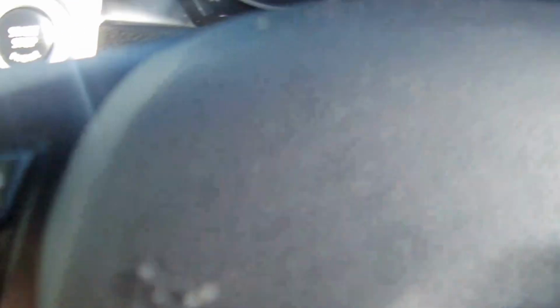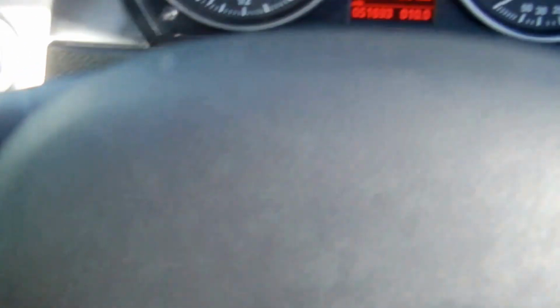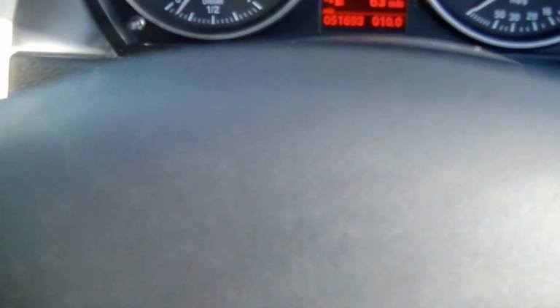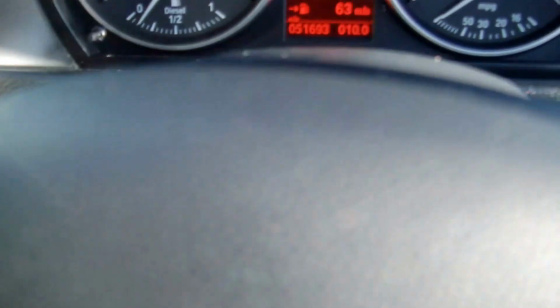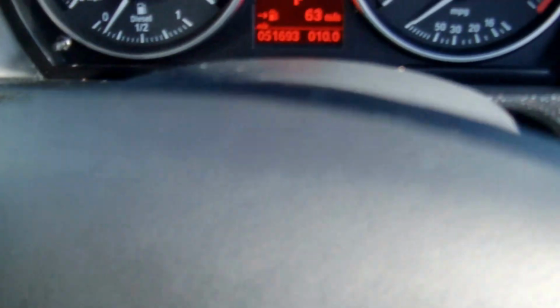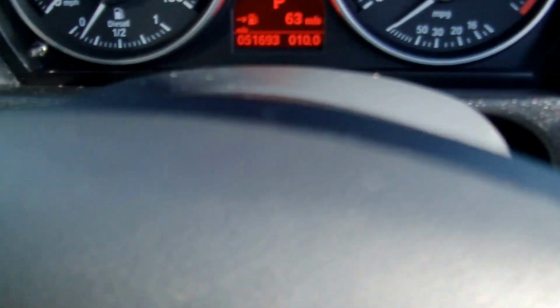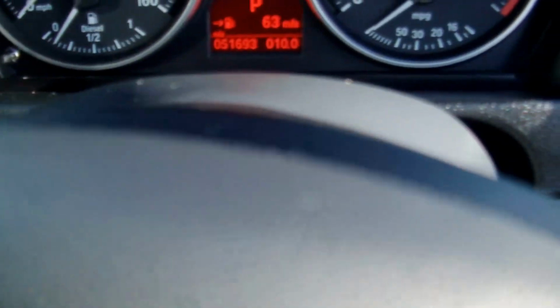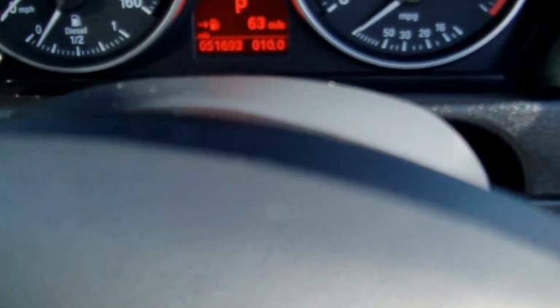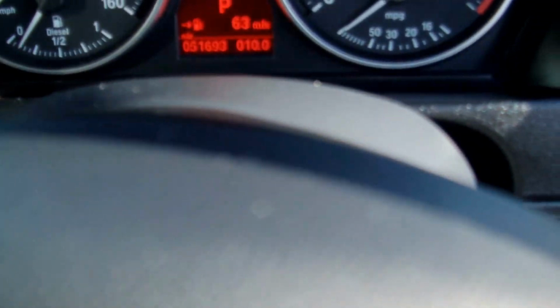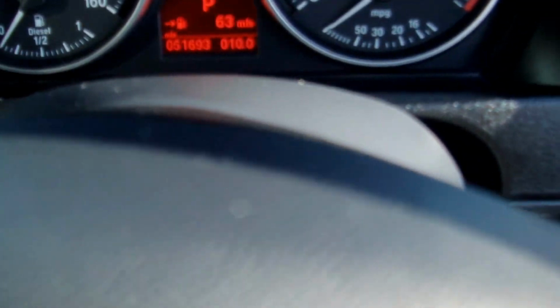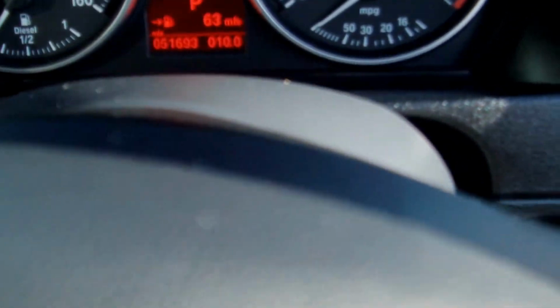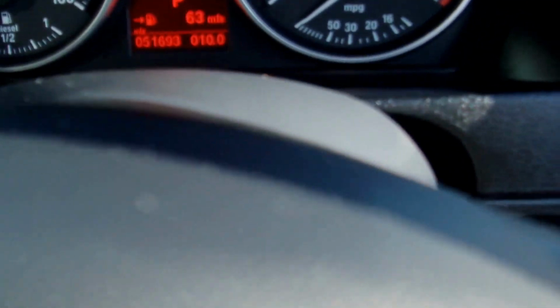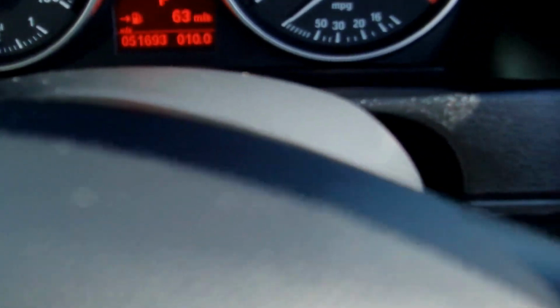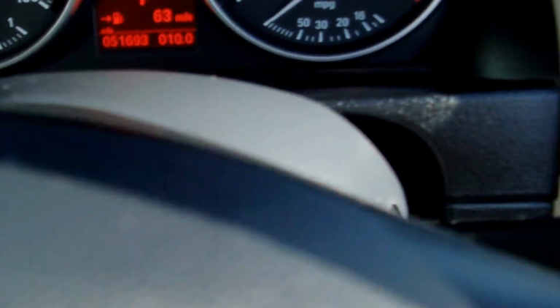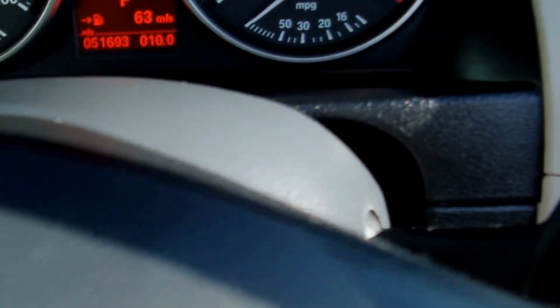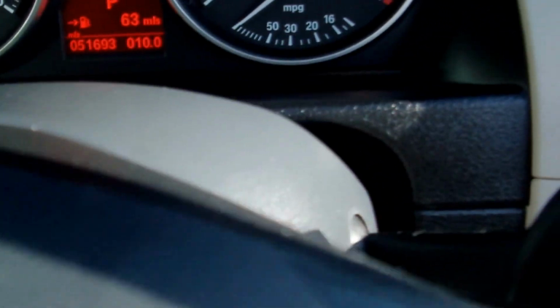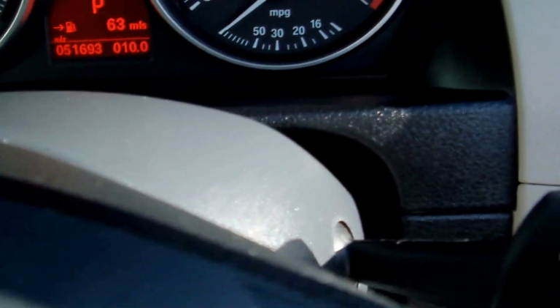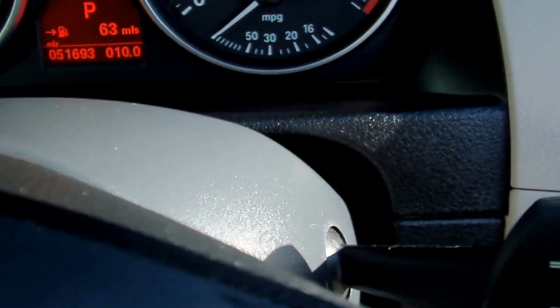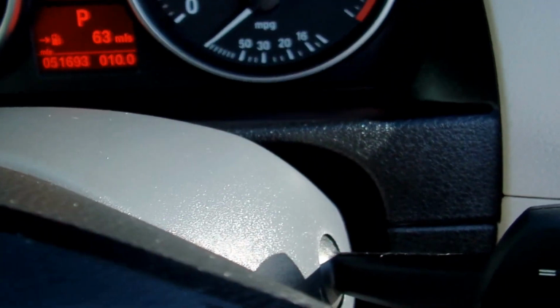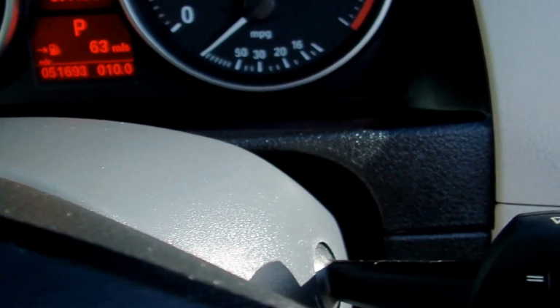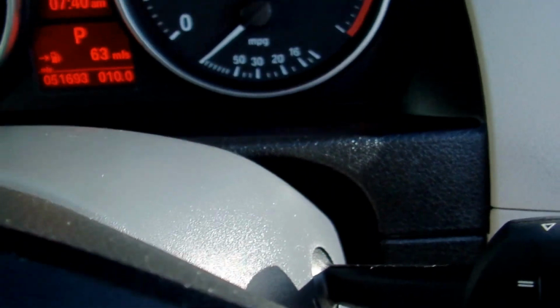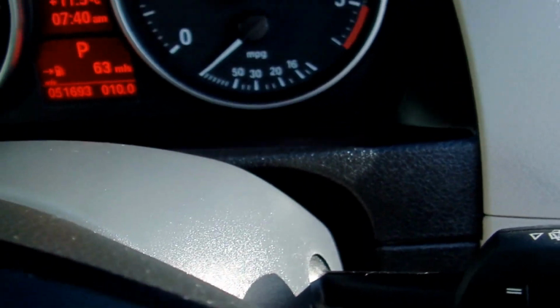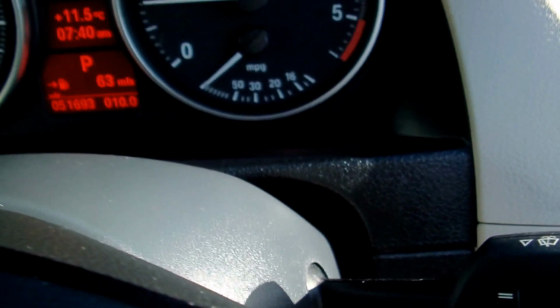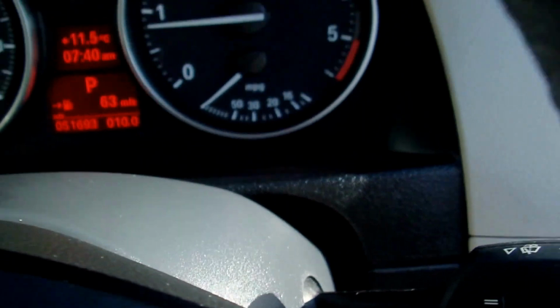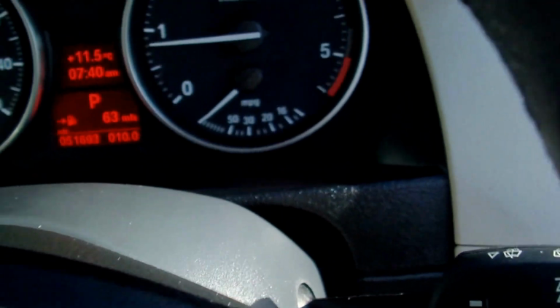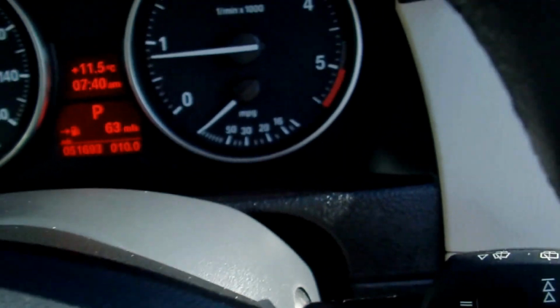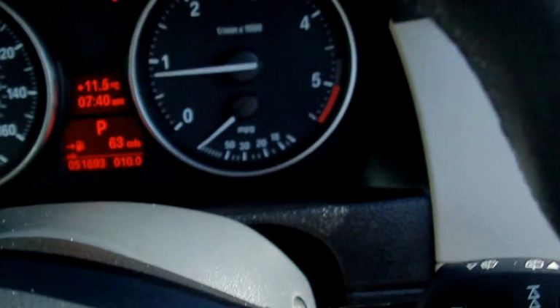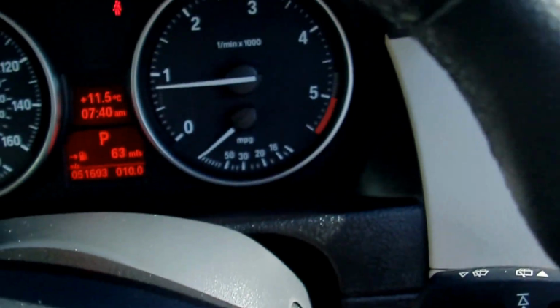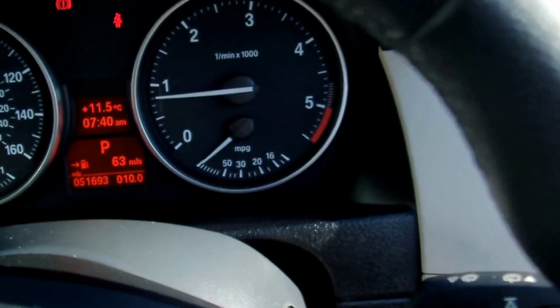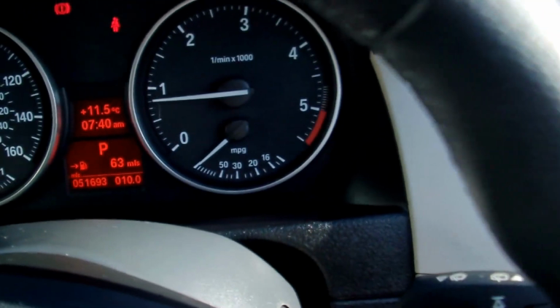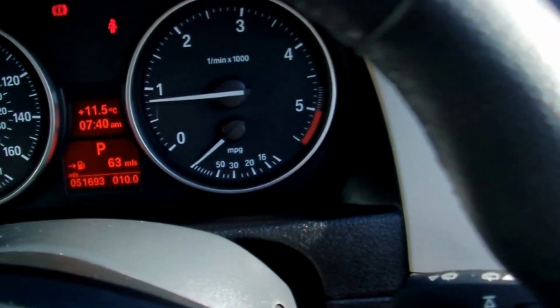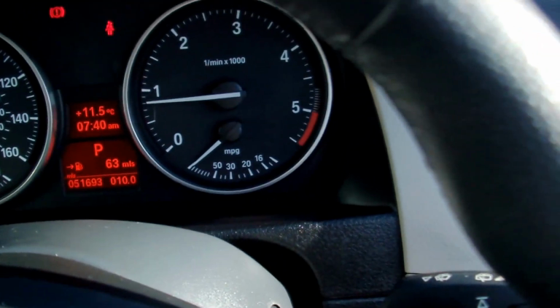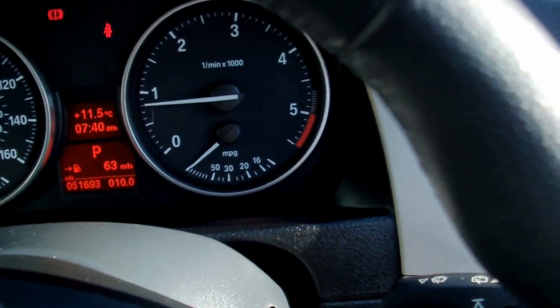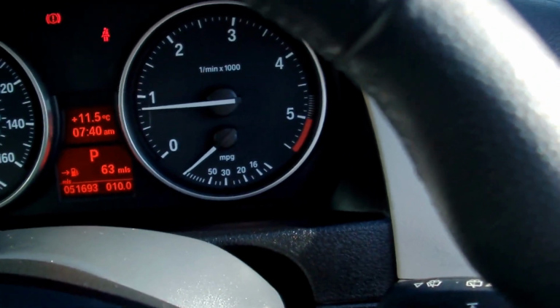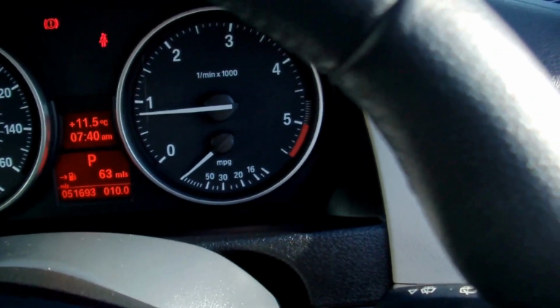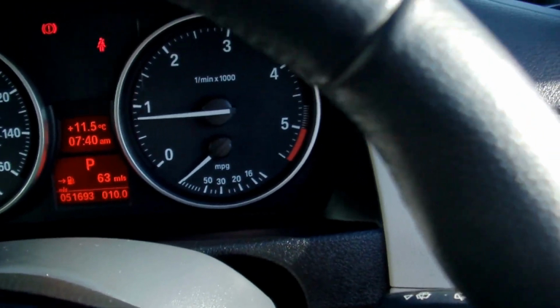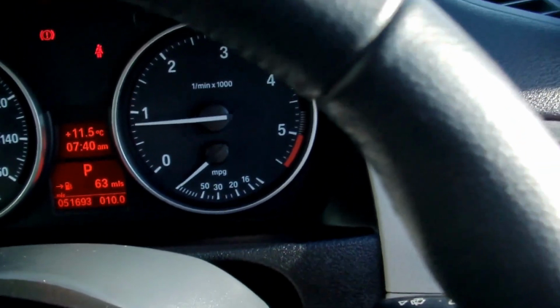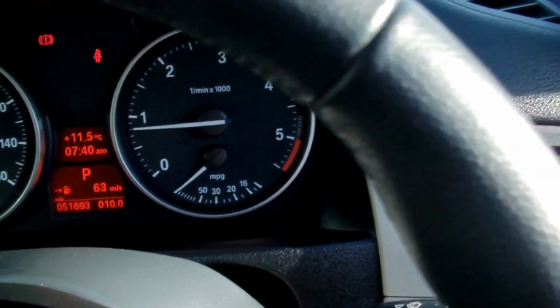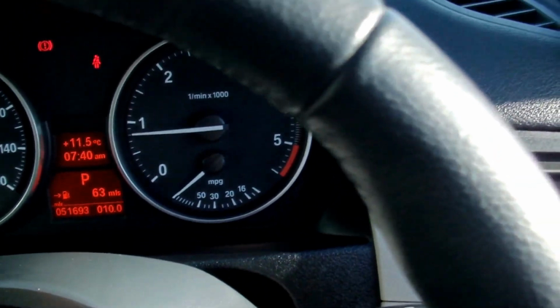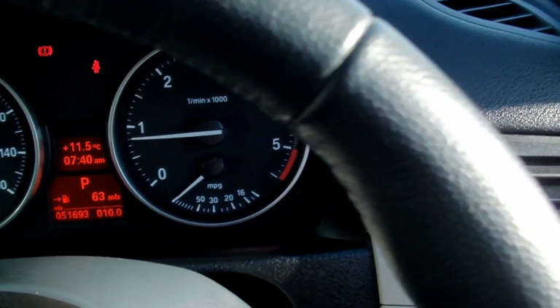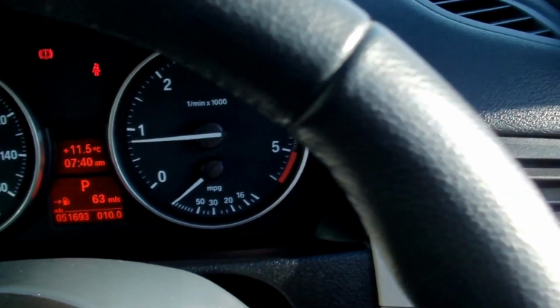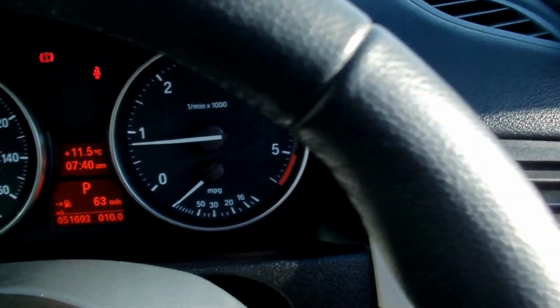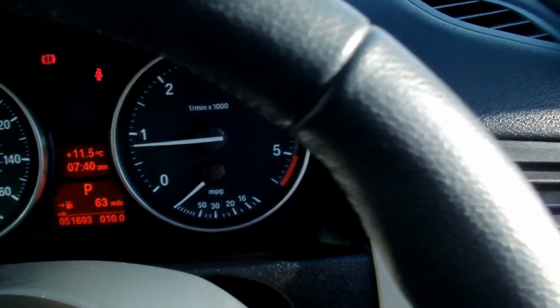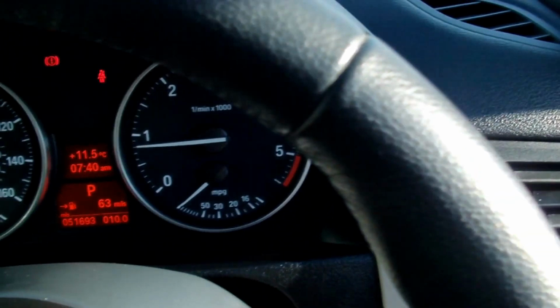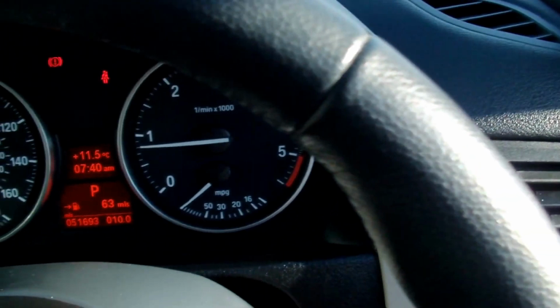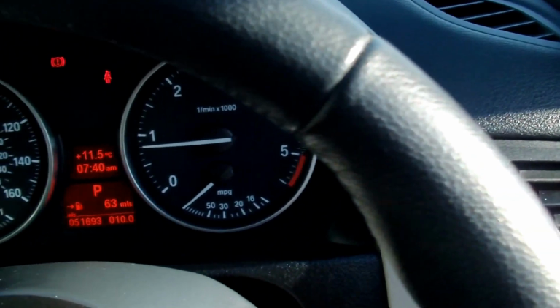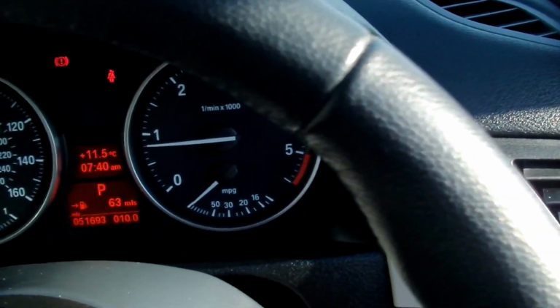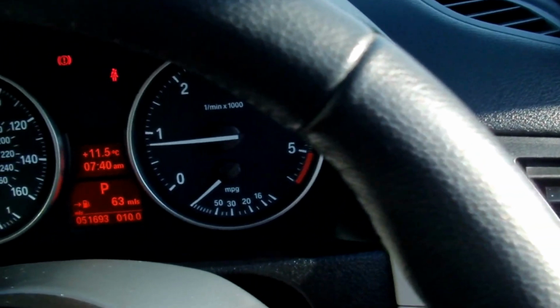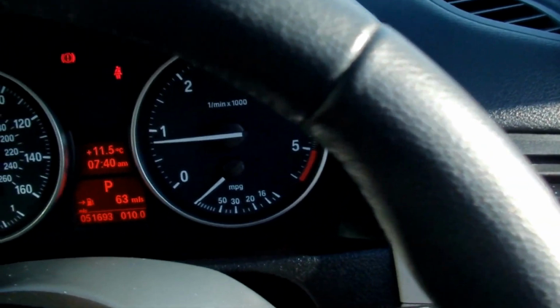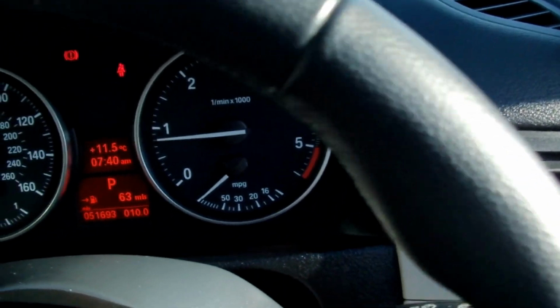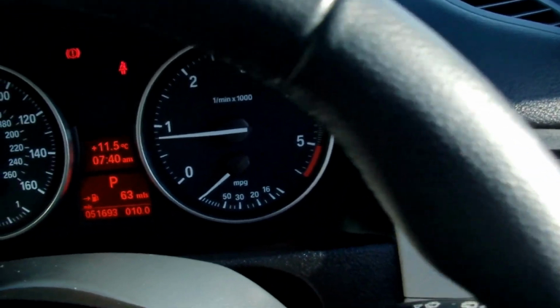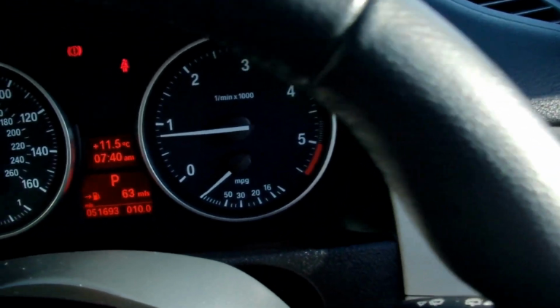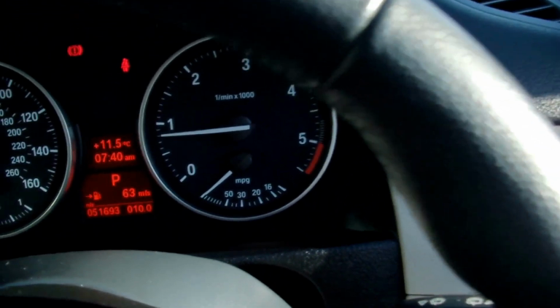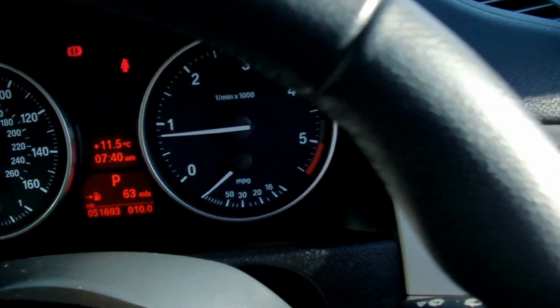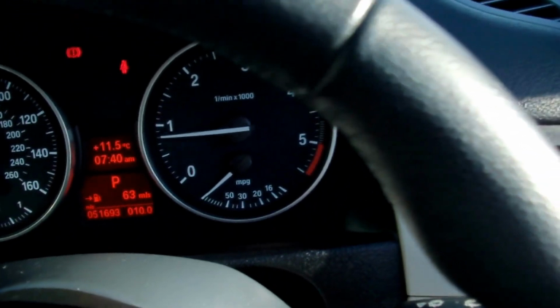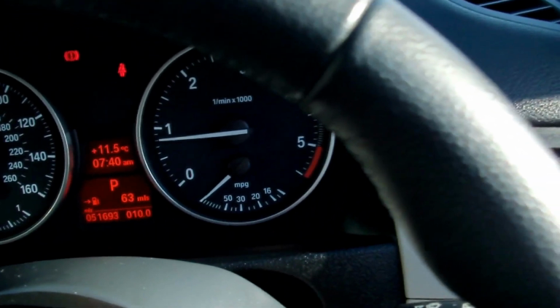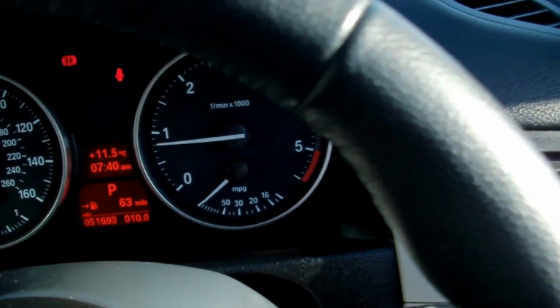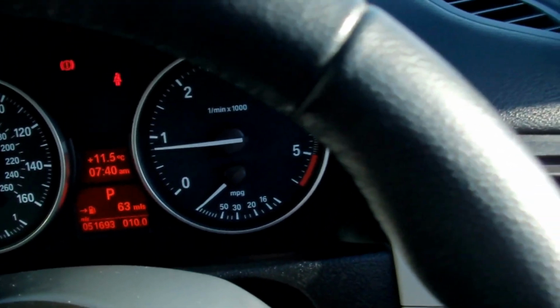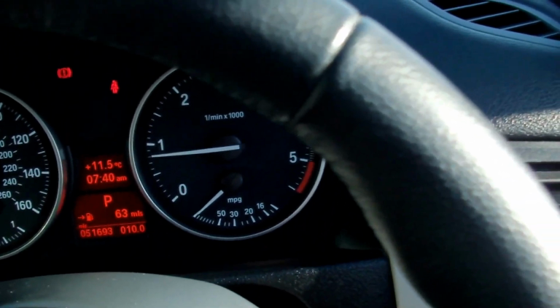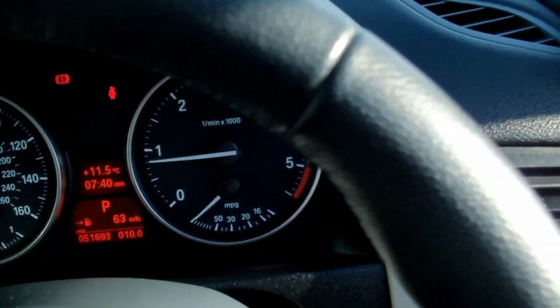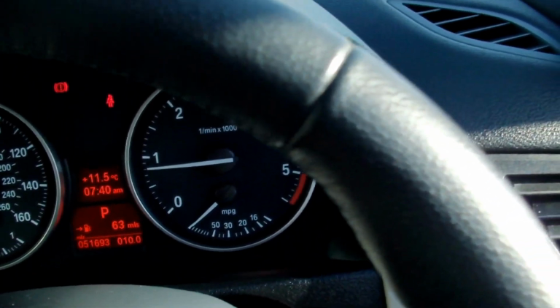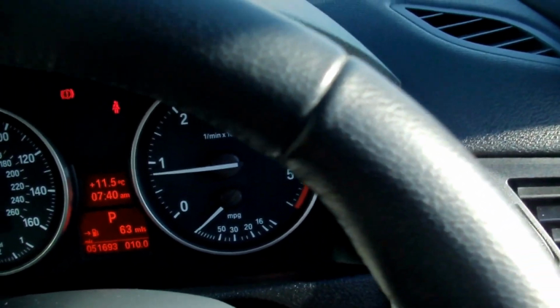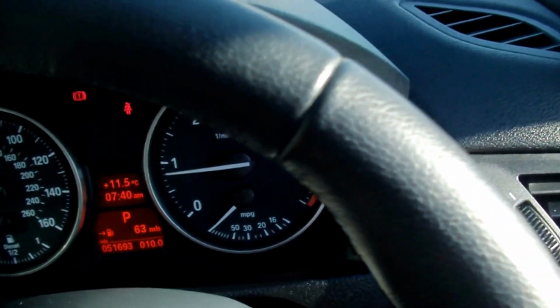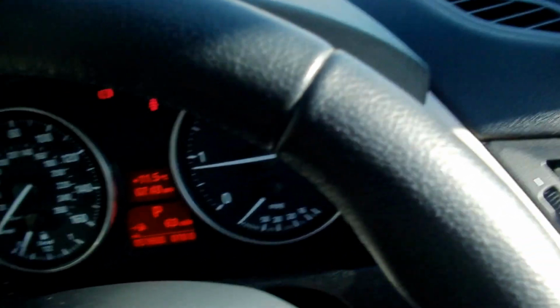The mileage is just 51,693. One owner, with full BMW service history.